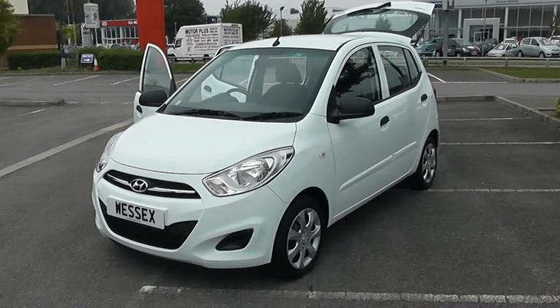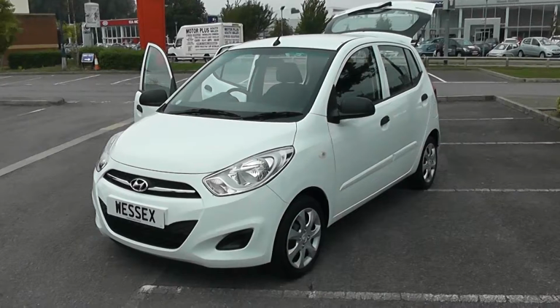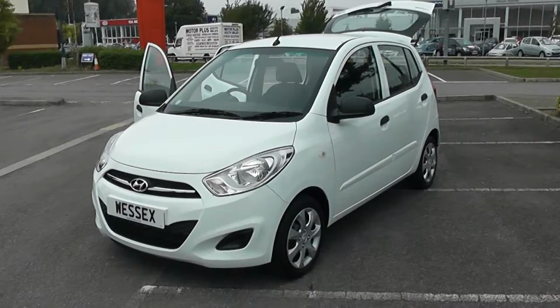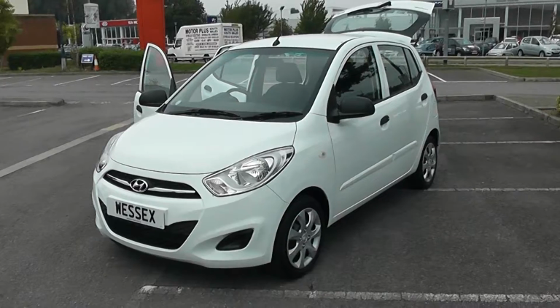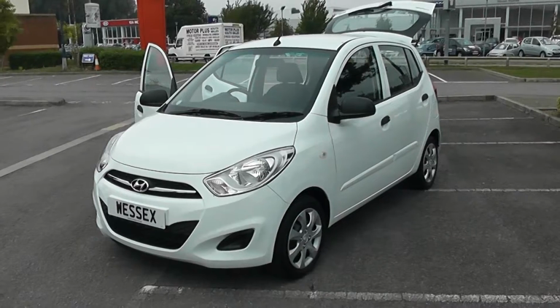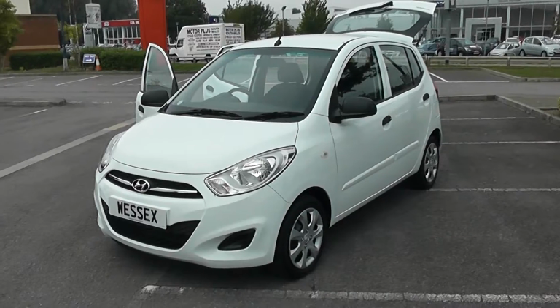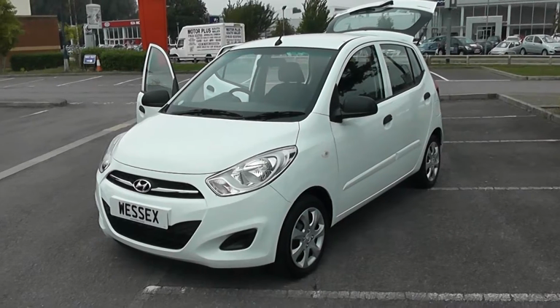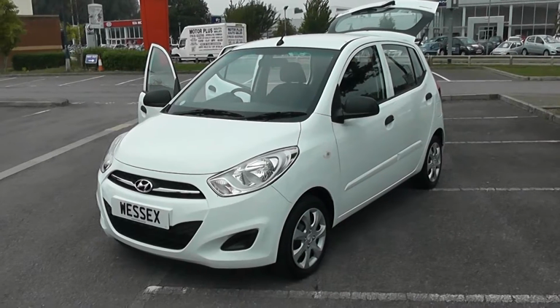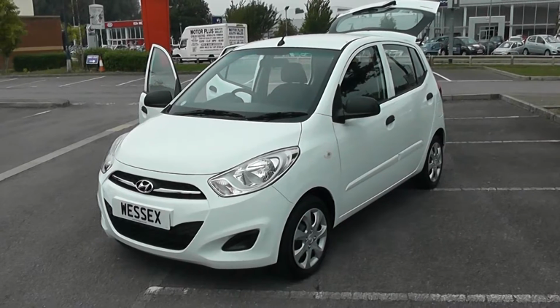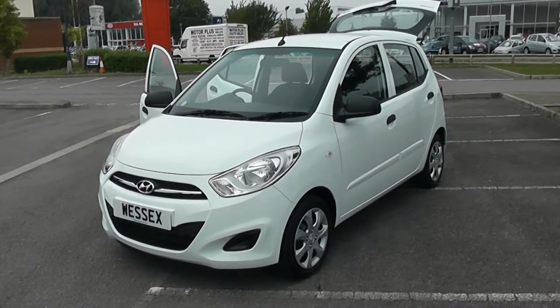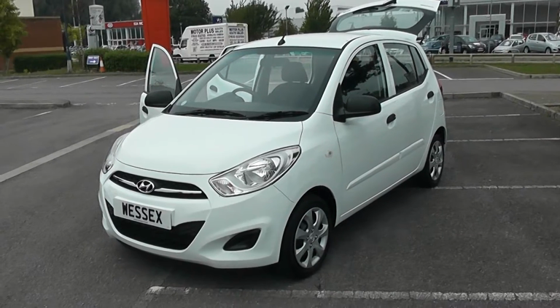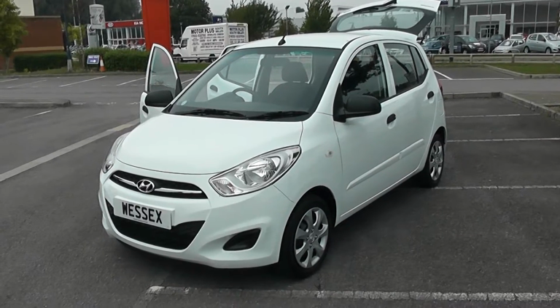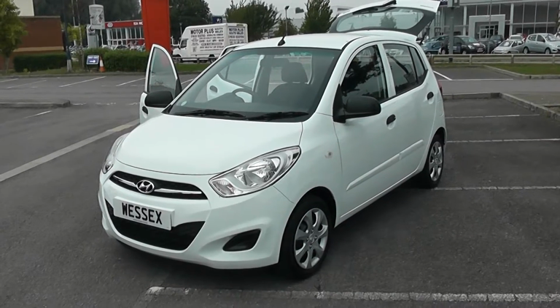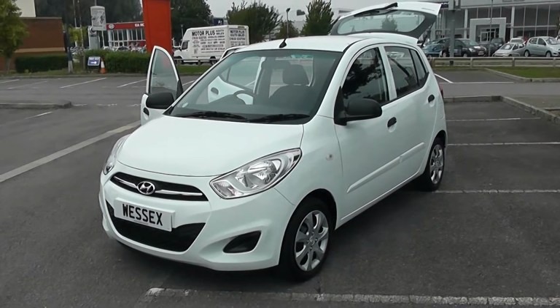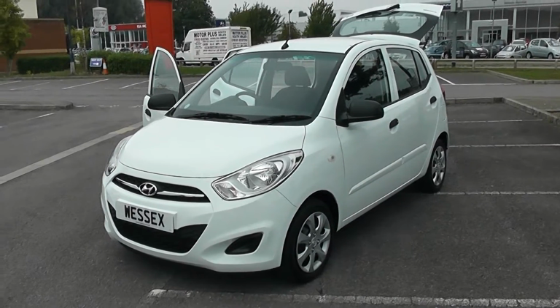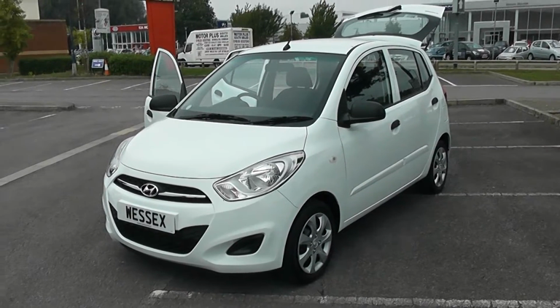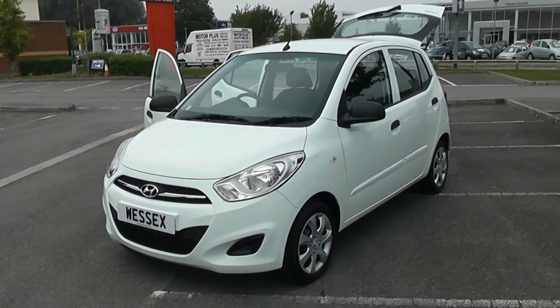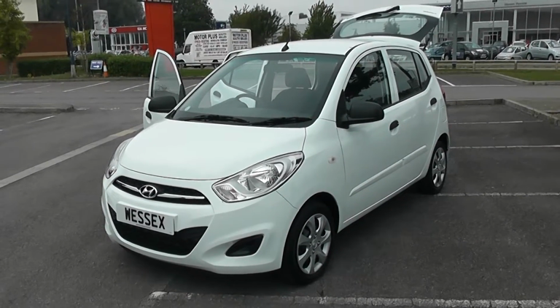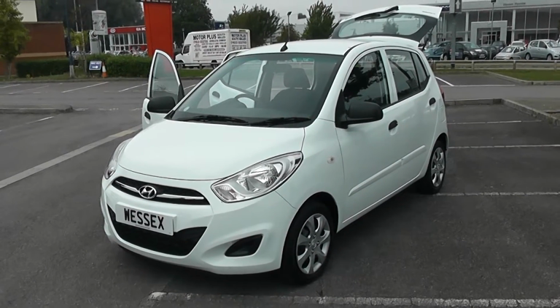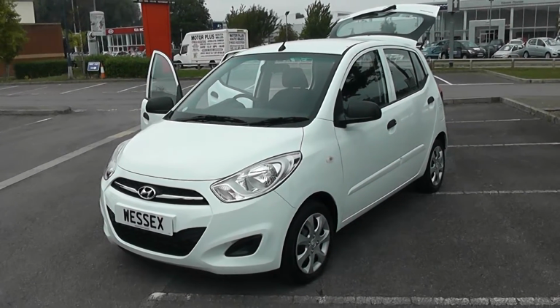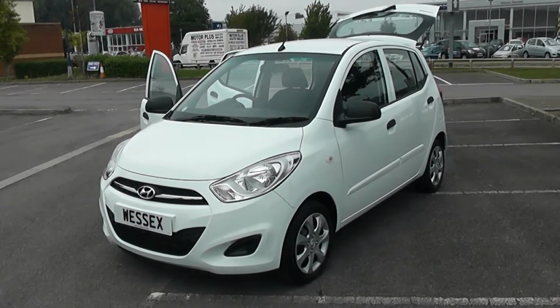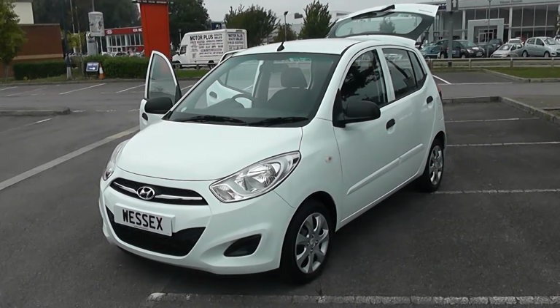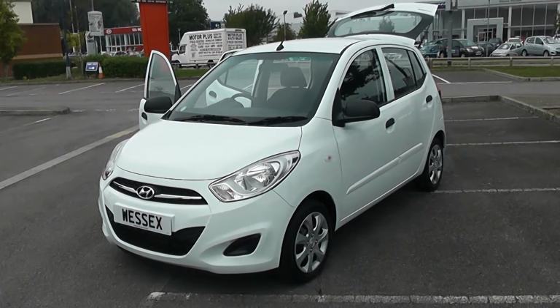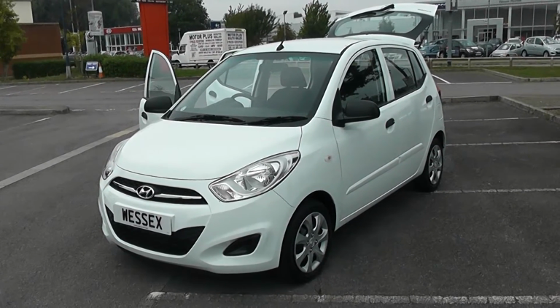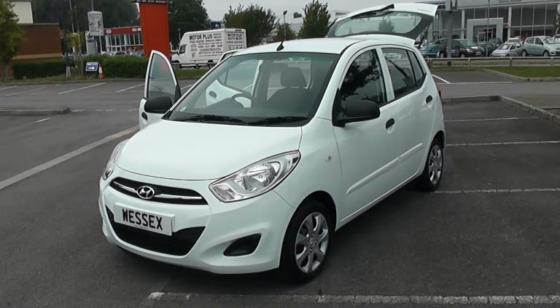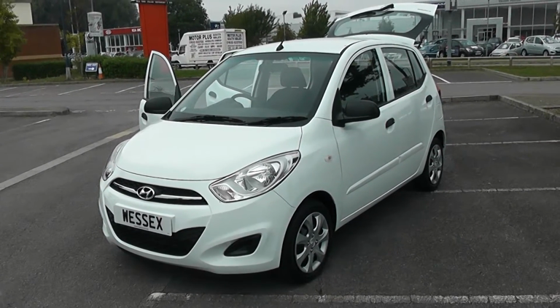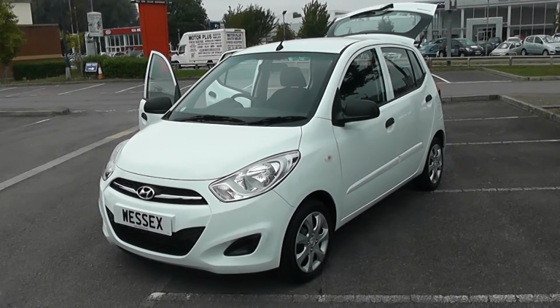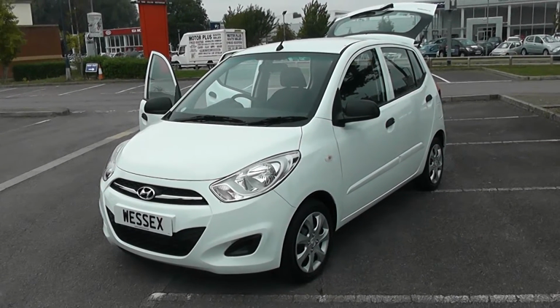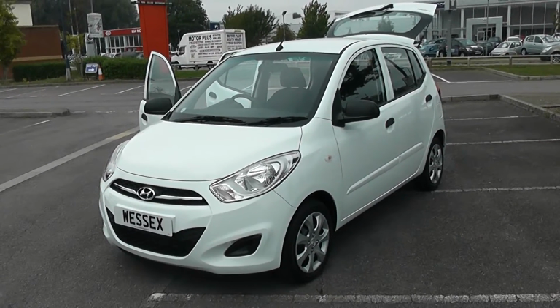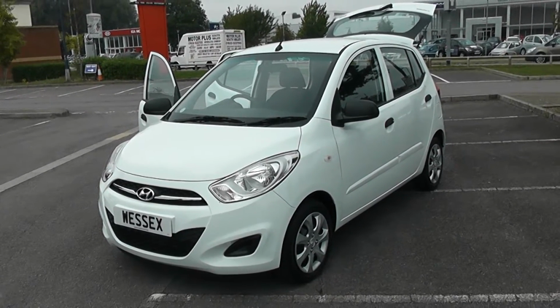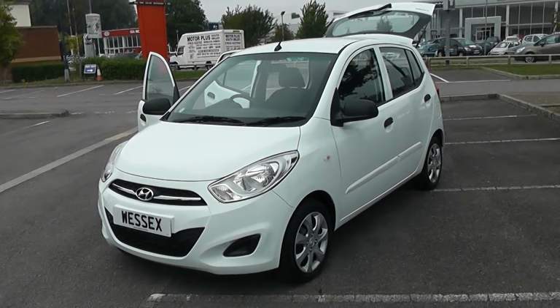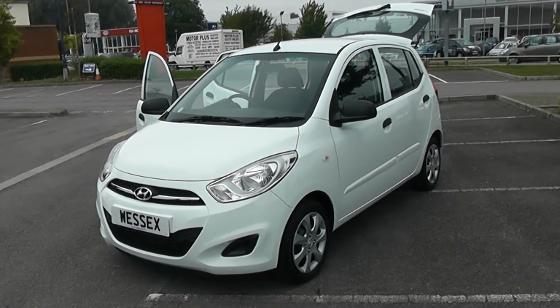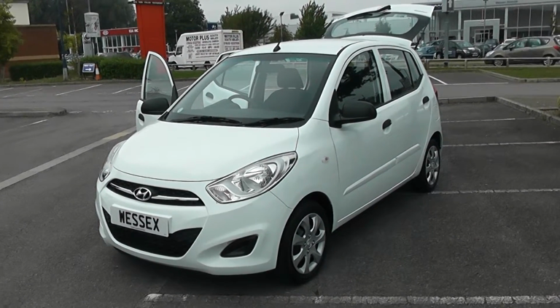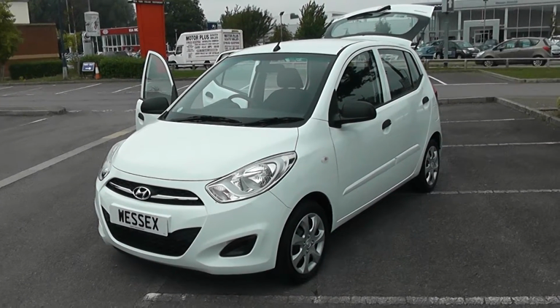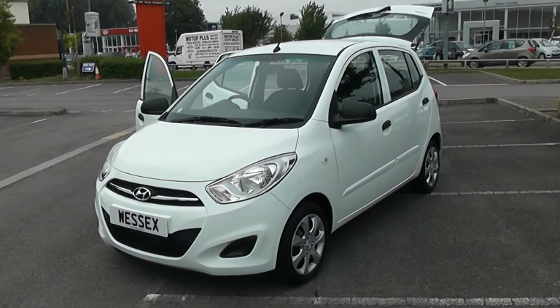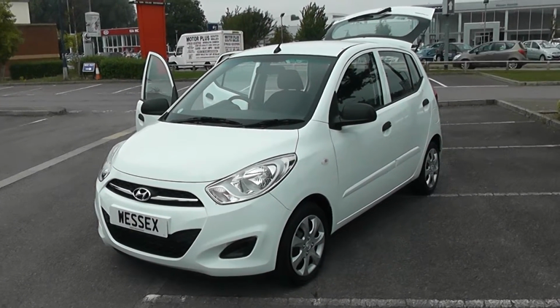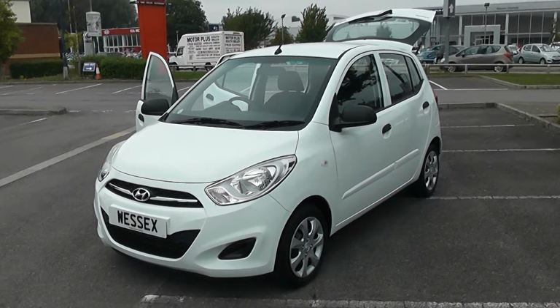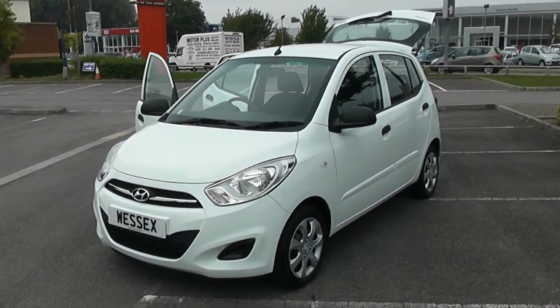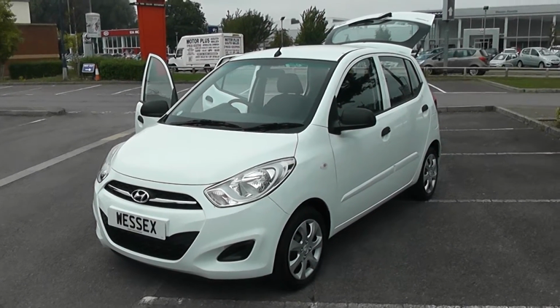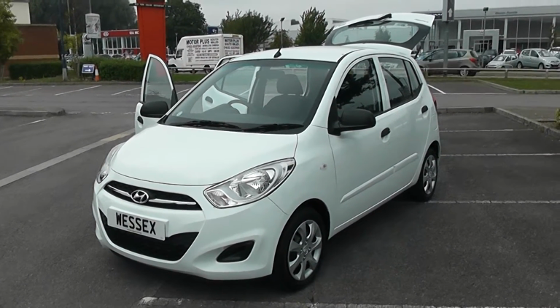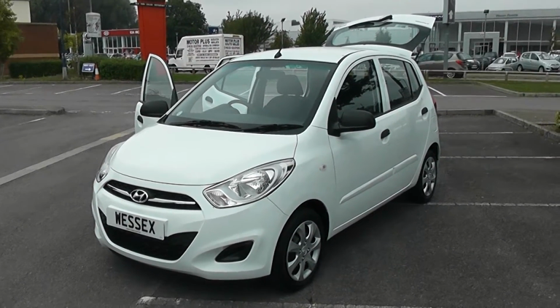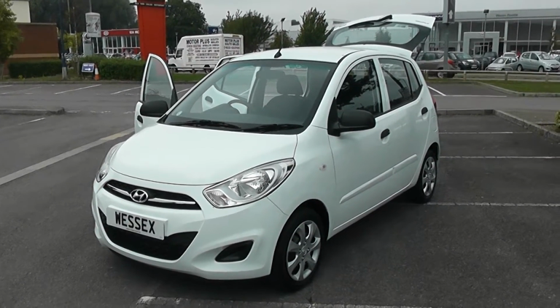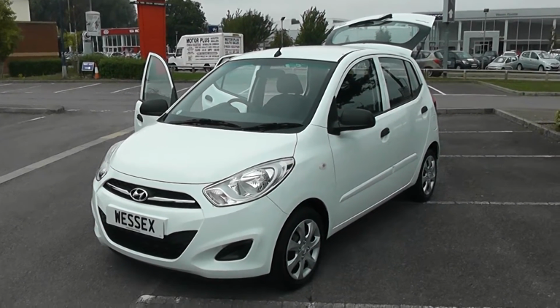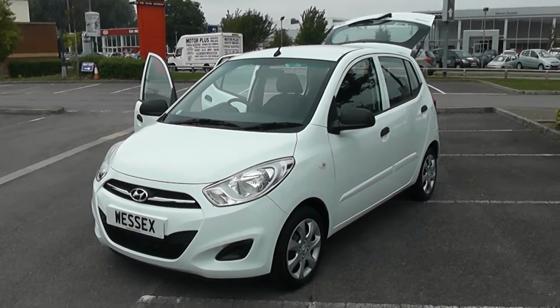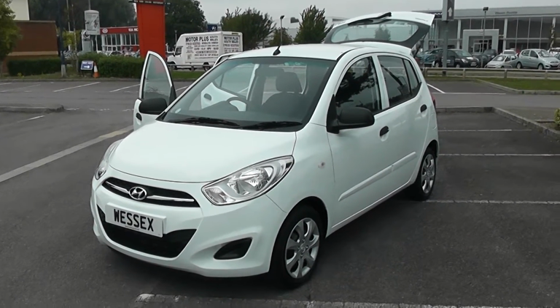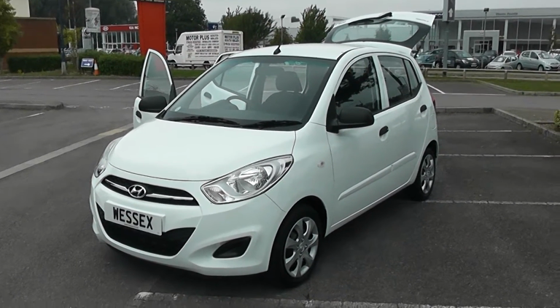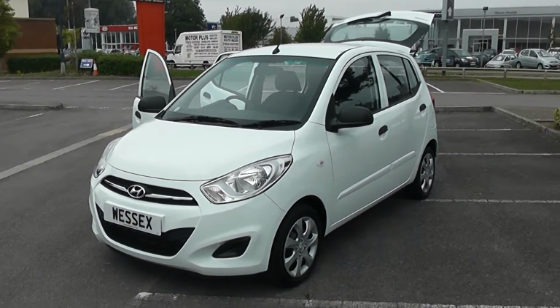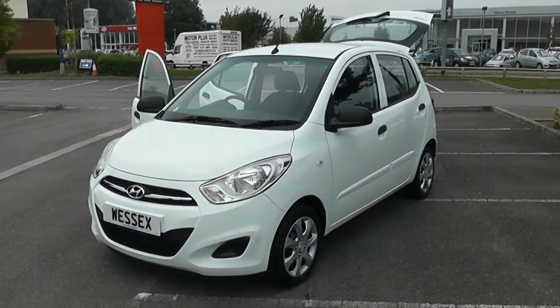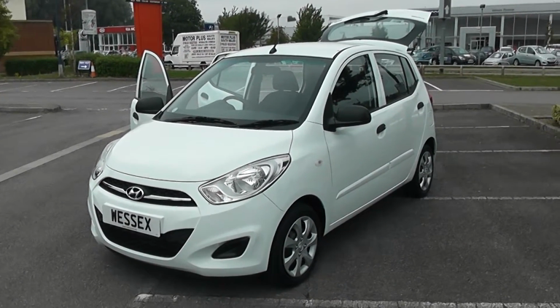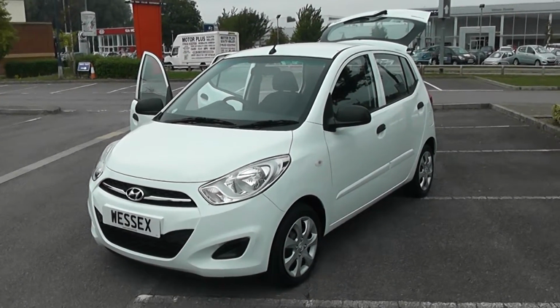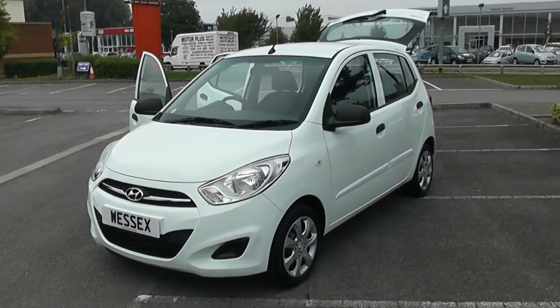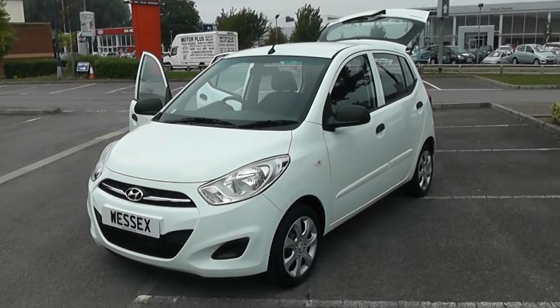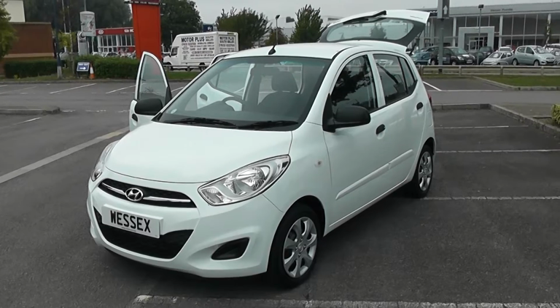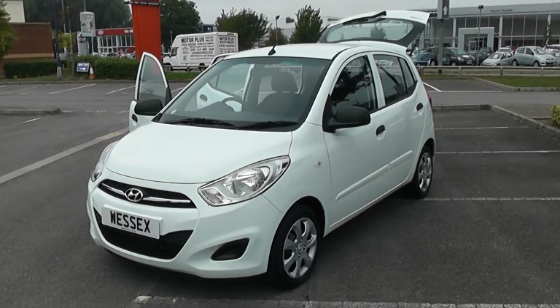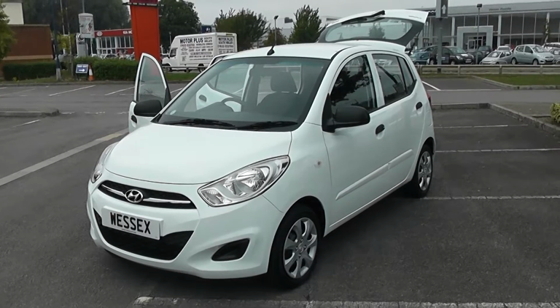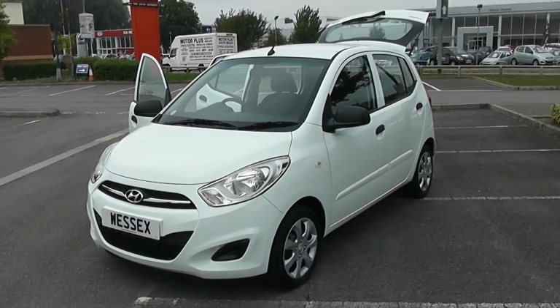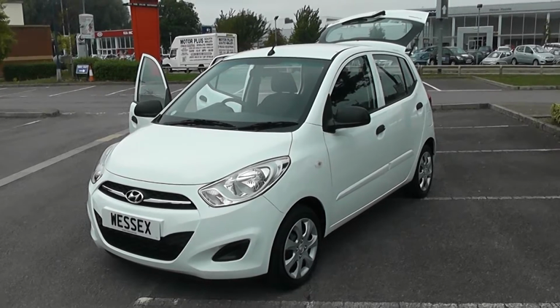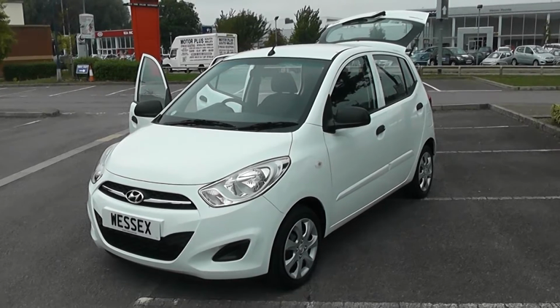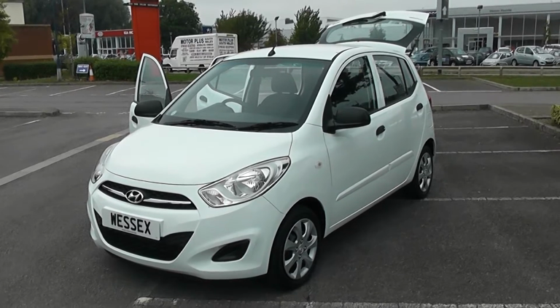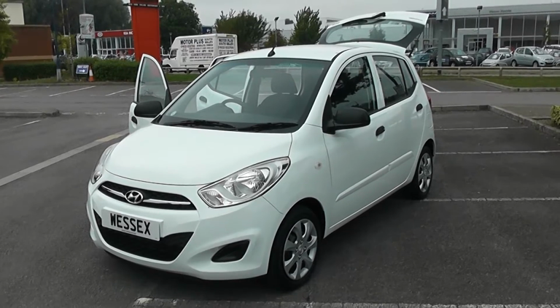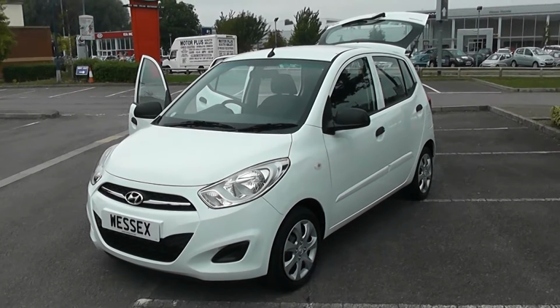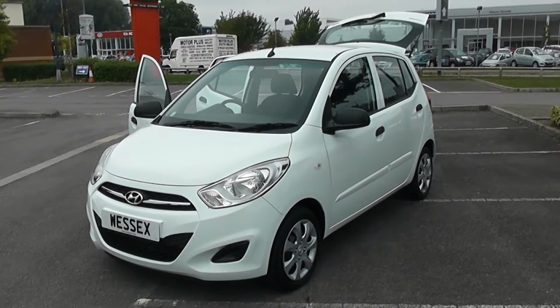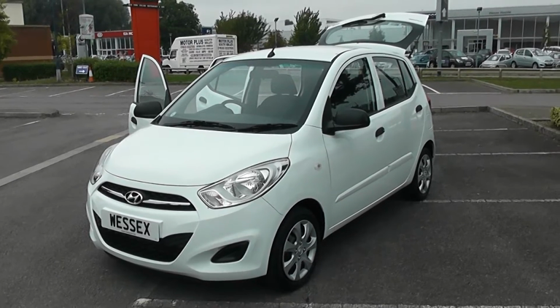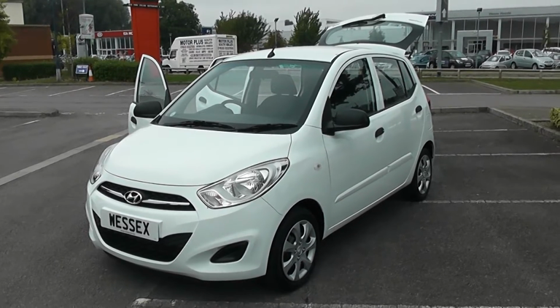Welcome to Wessels Garages Newport. Here we have a Hyundai i10 on a 62 plate. It's in white — it's the i10 Classic.